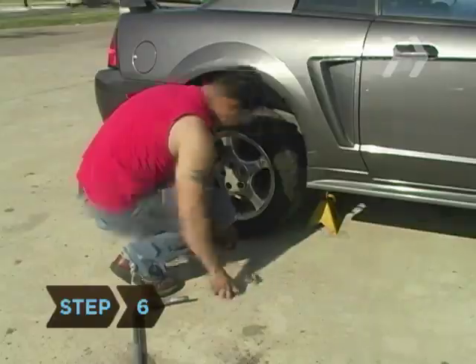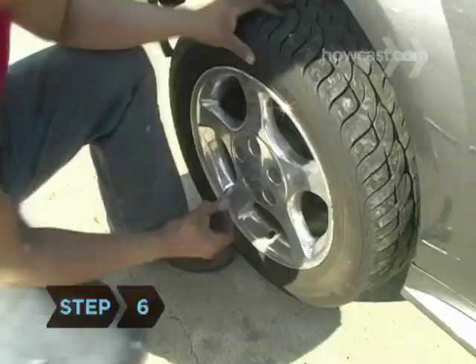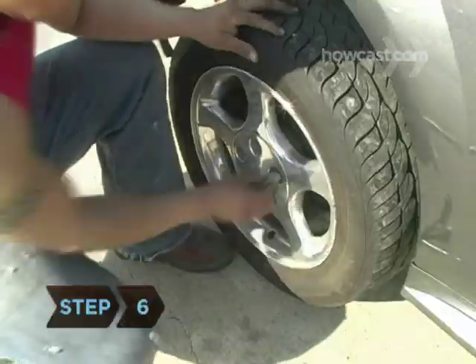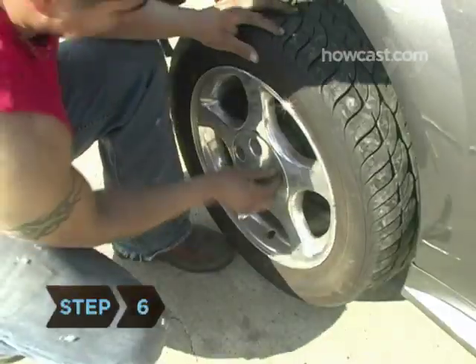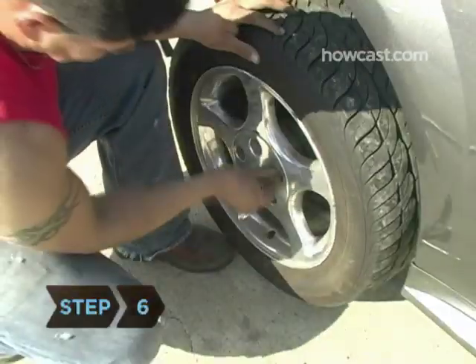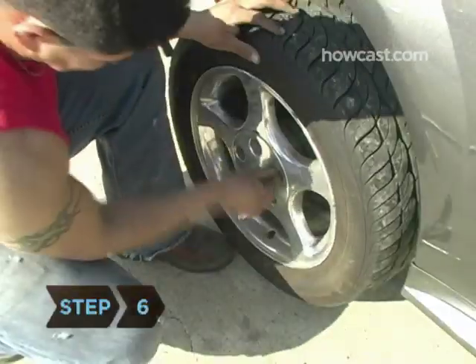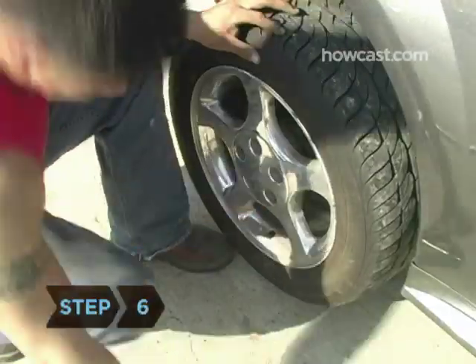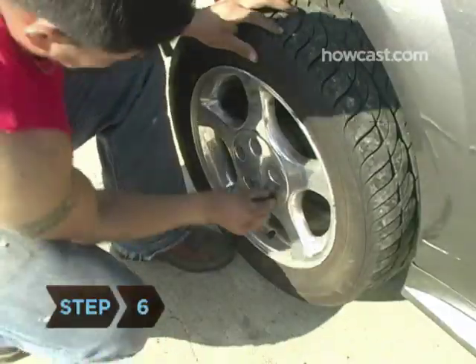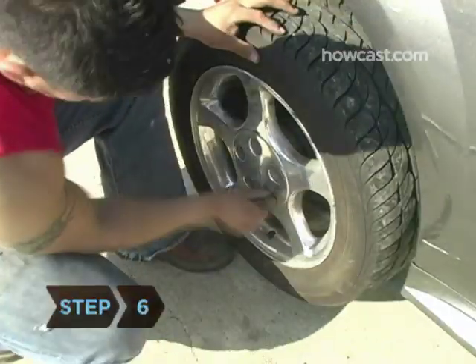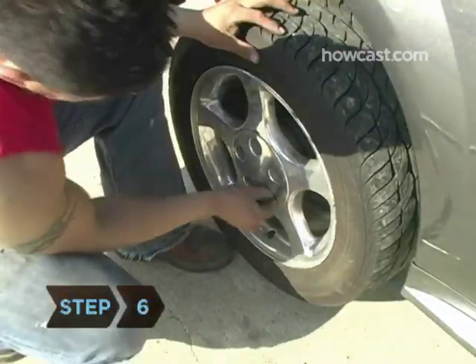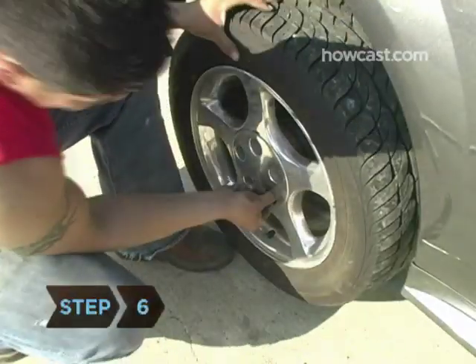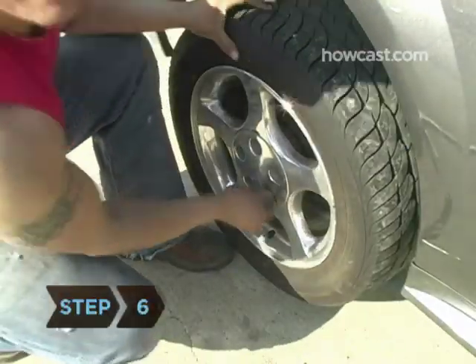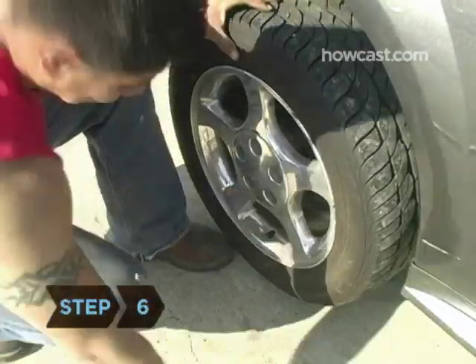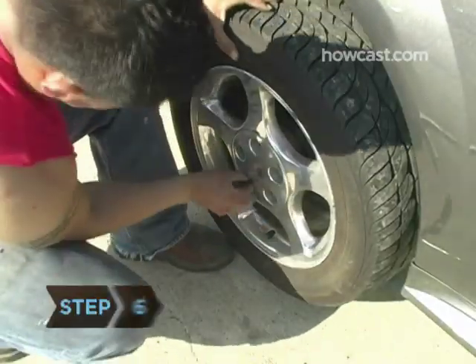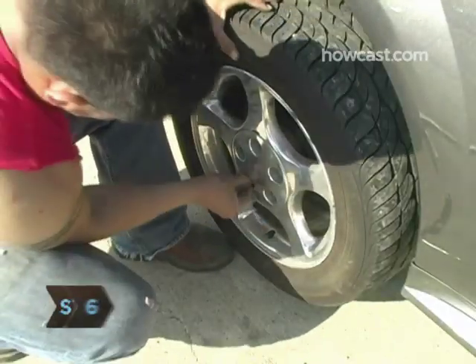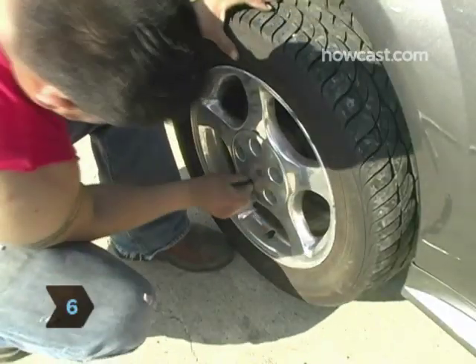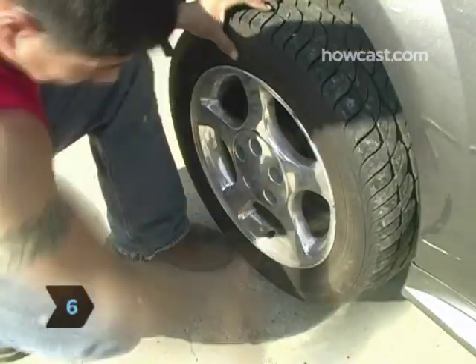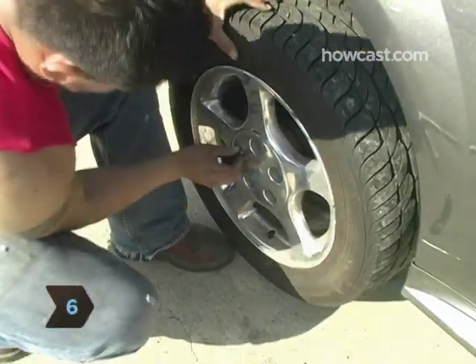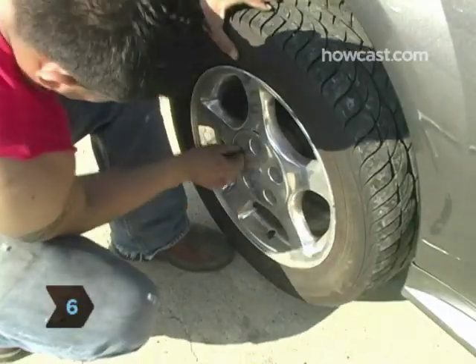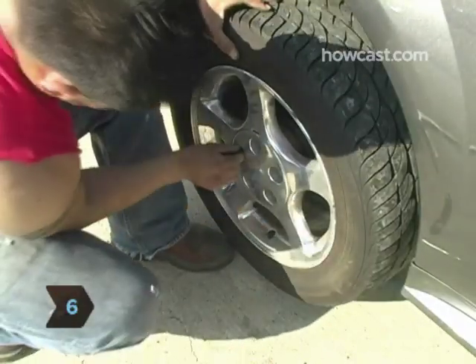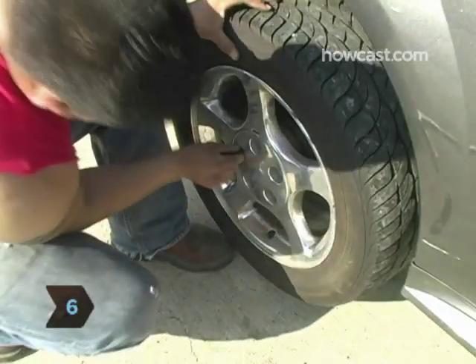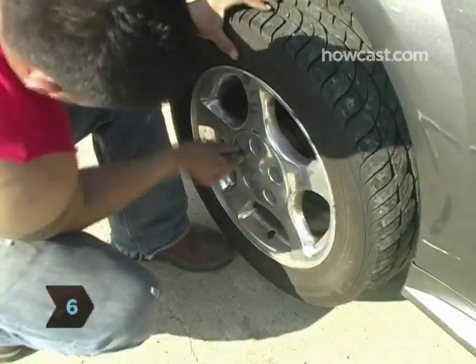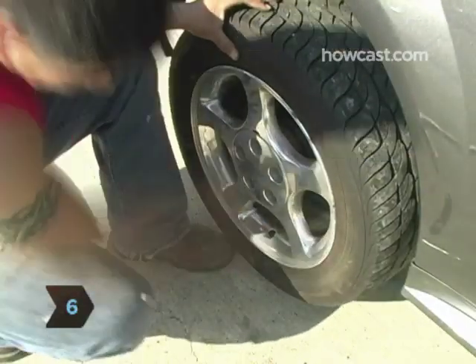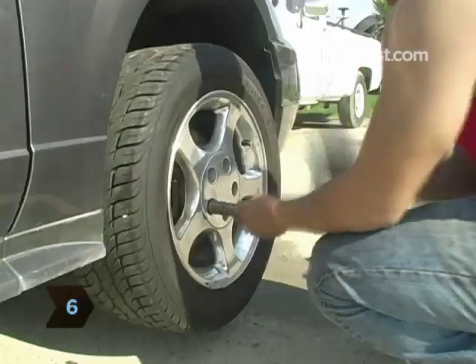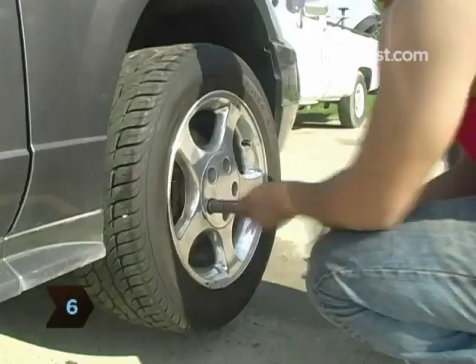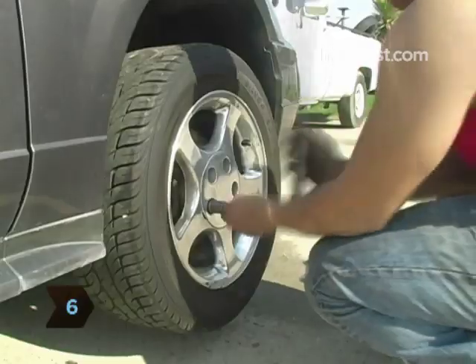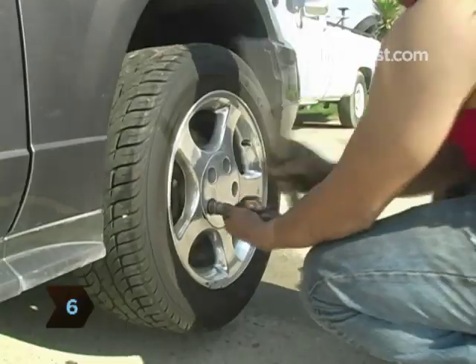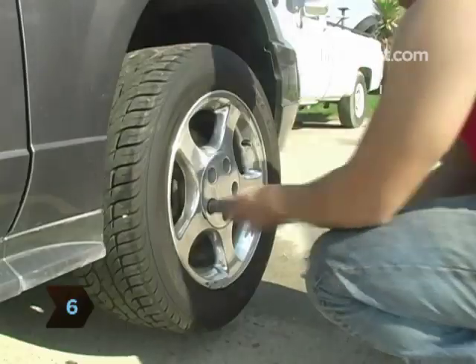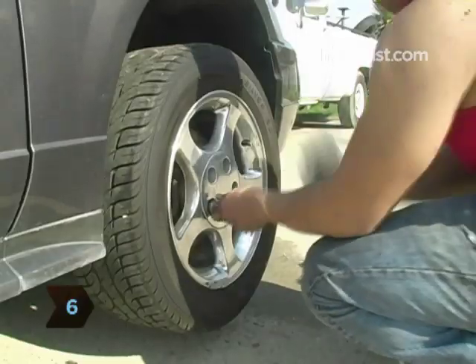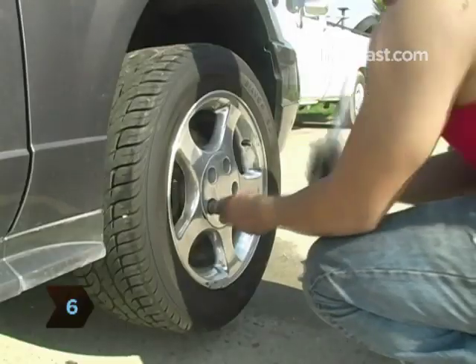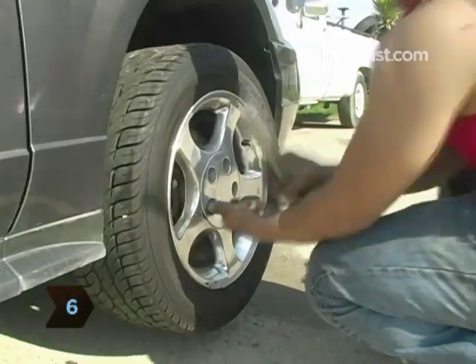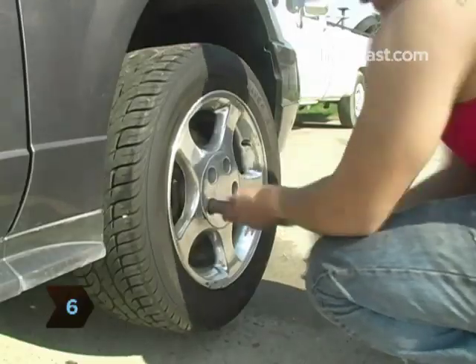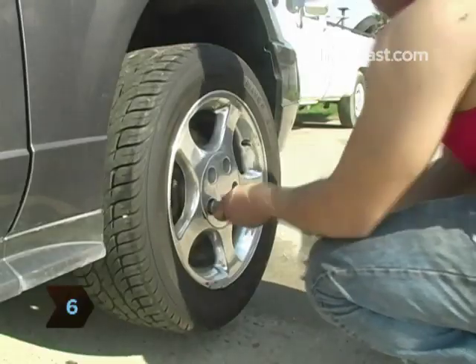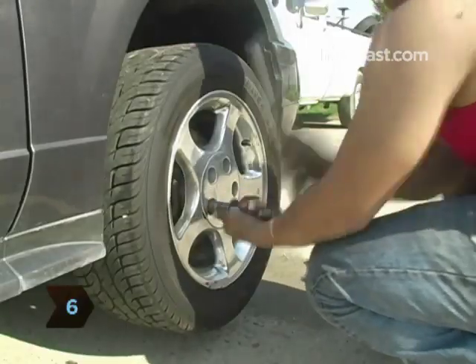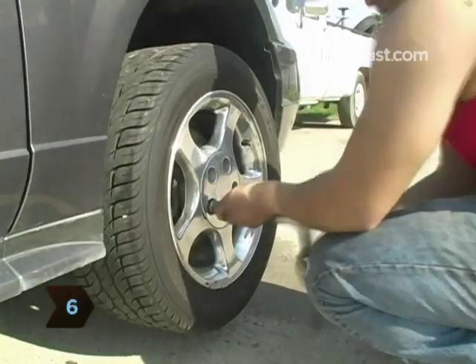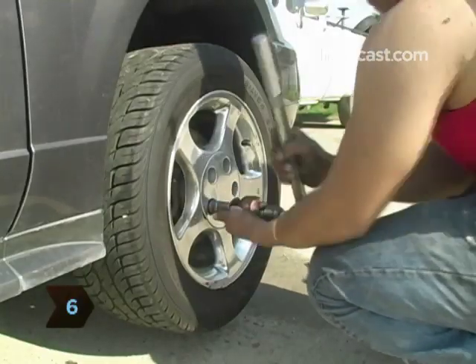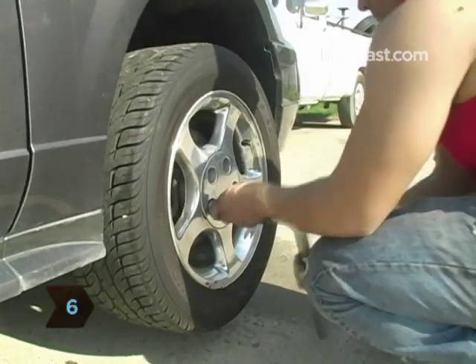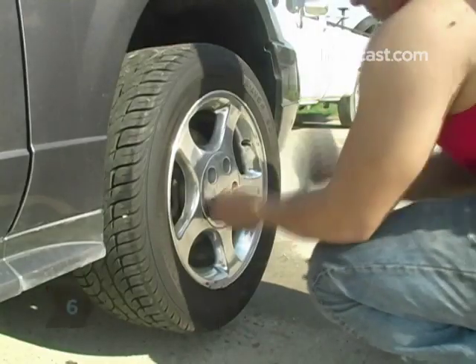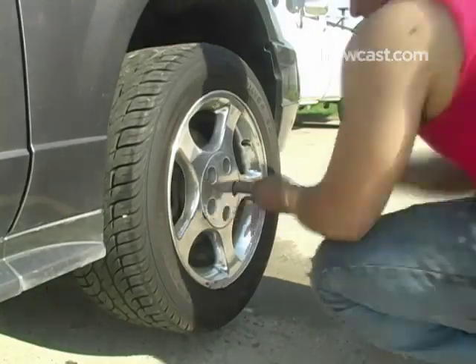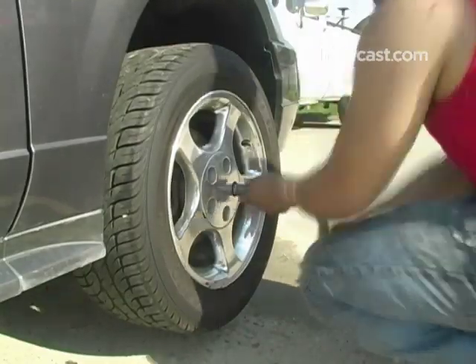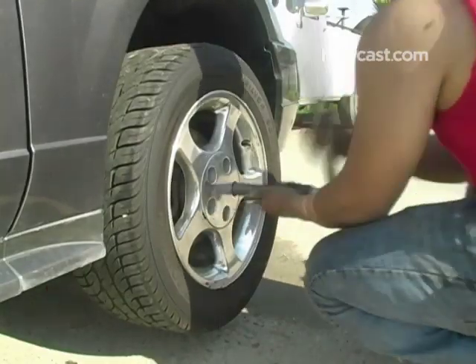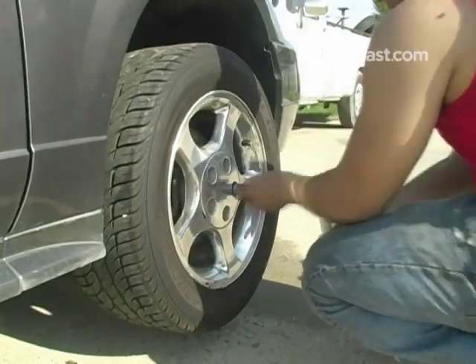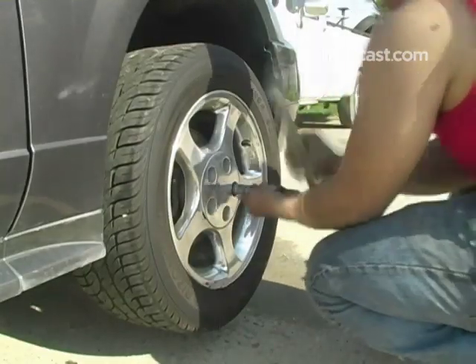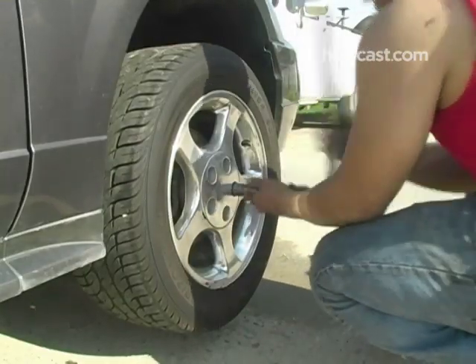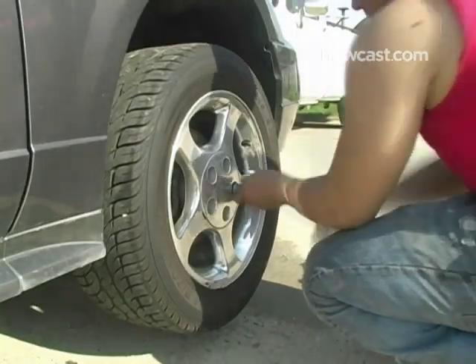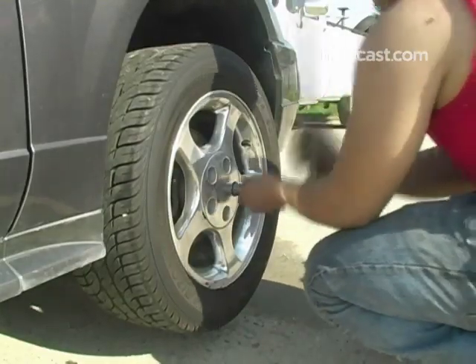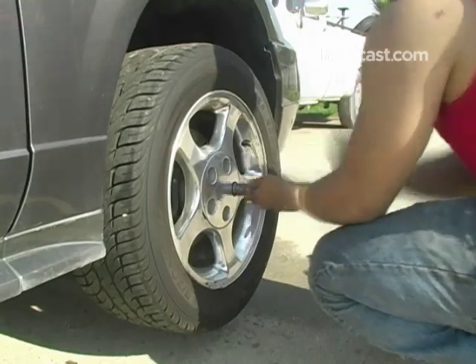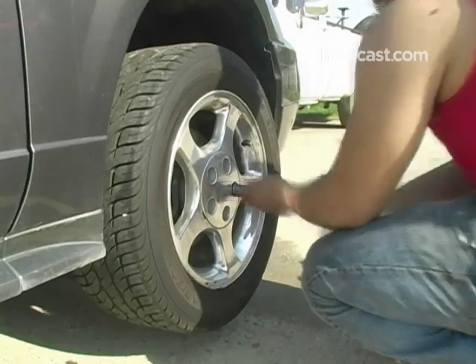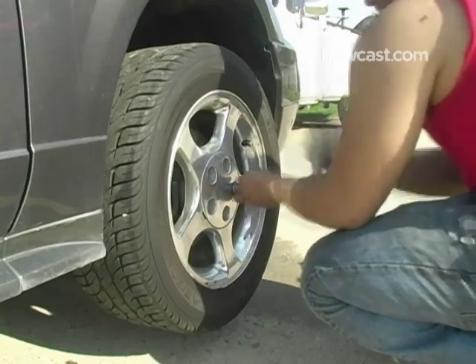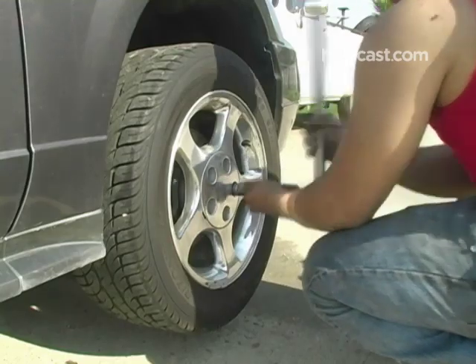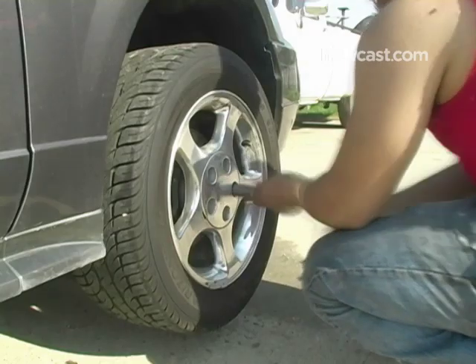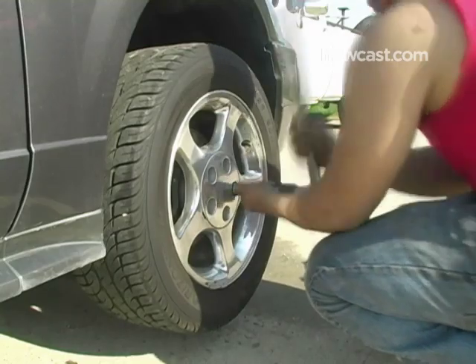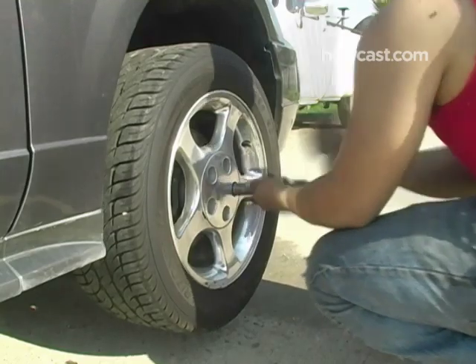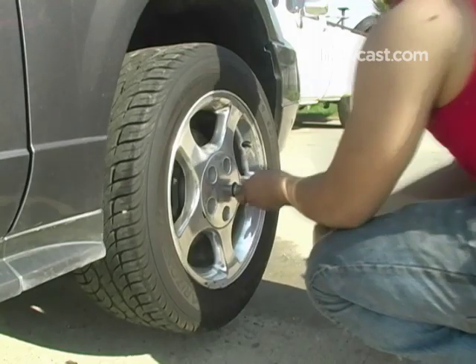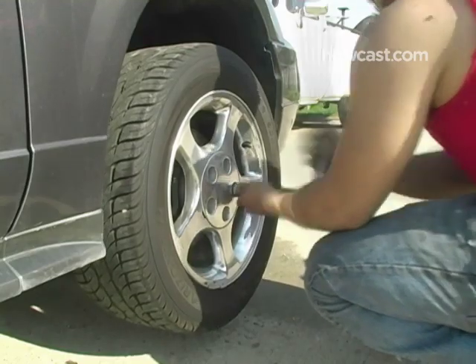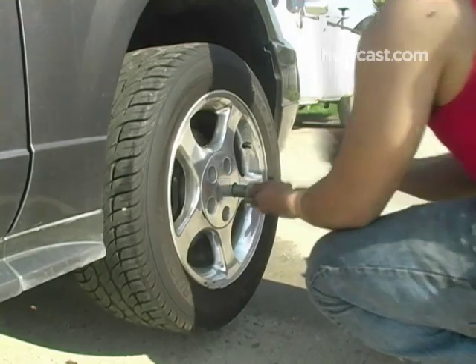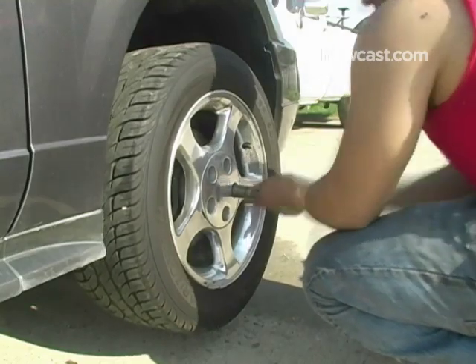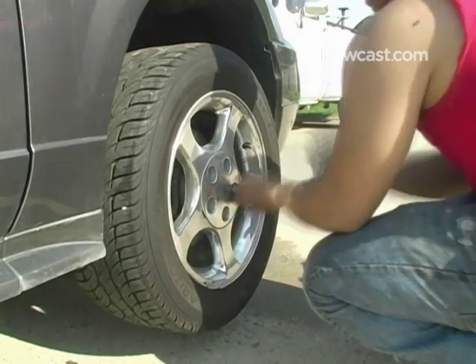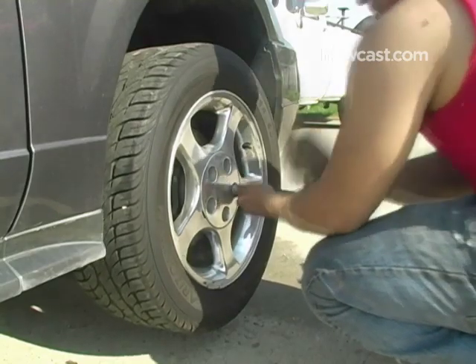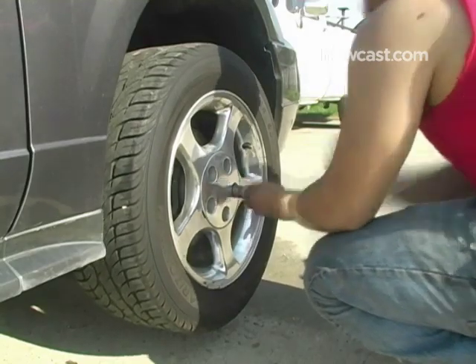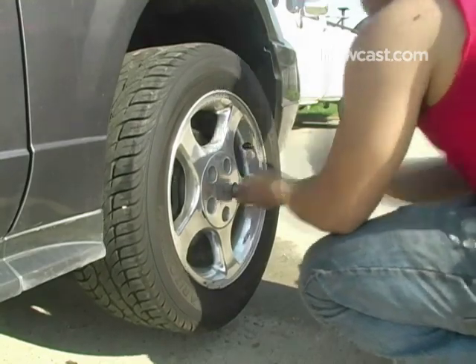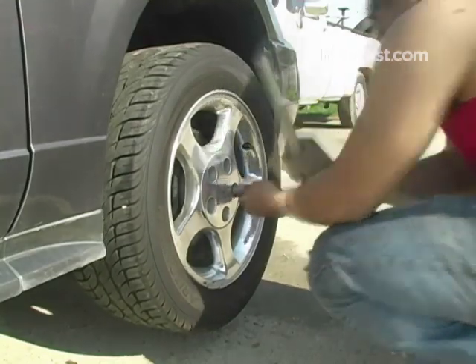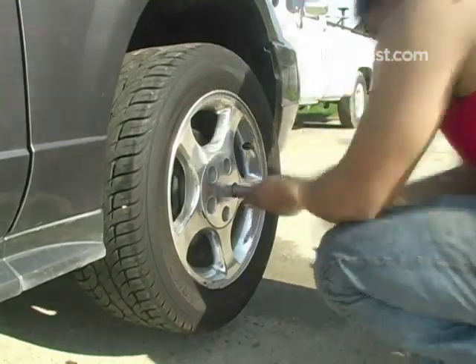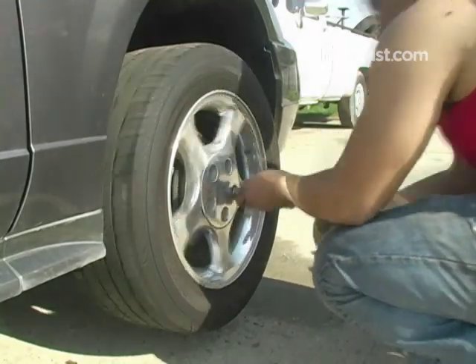Step 6. Hand-tighten the lug nuts first and then secure them with a torque wrench. Tighten lug nuts working diagonally in a star pattern.